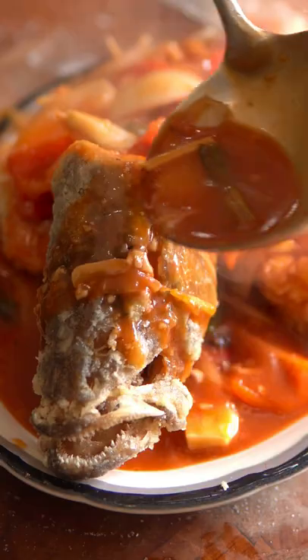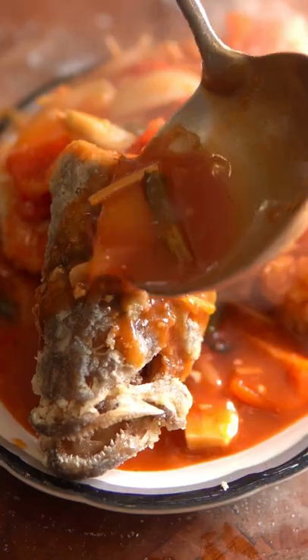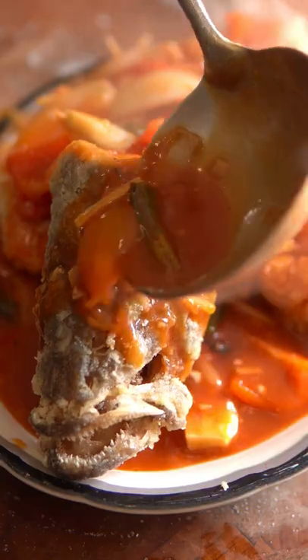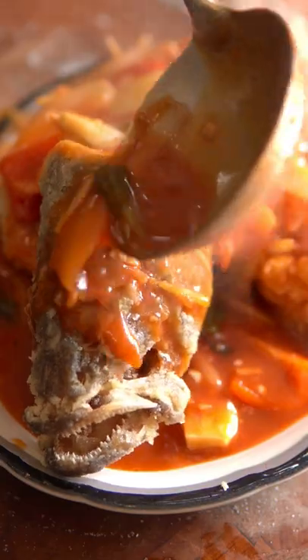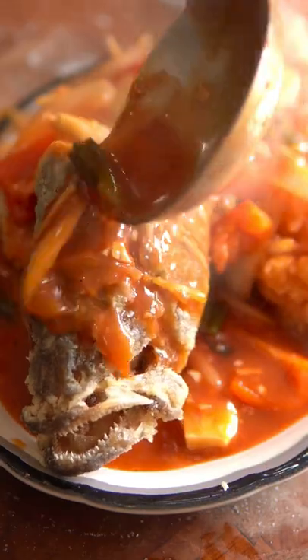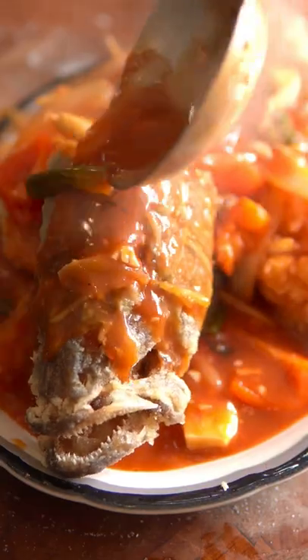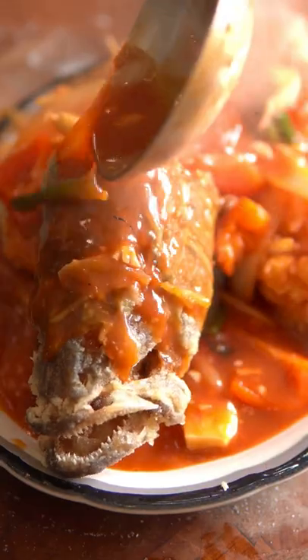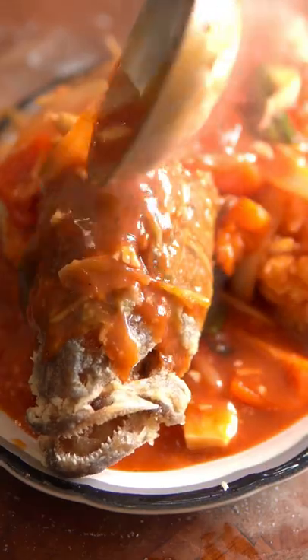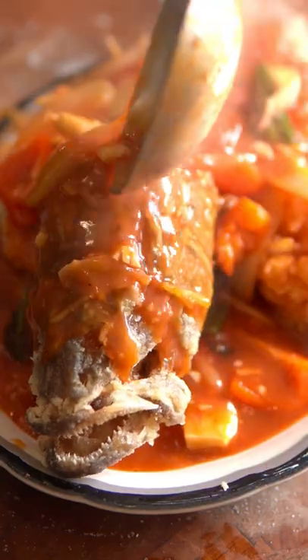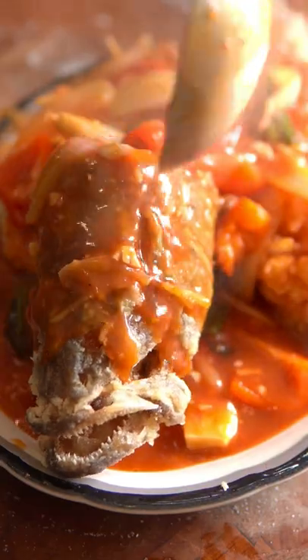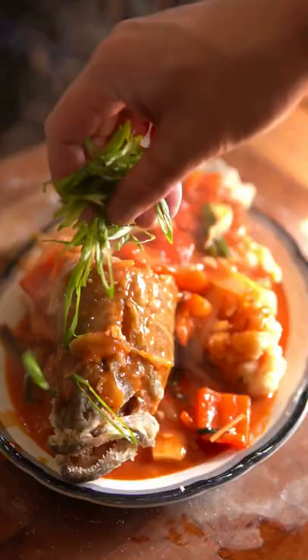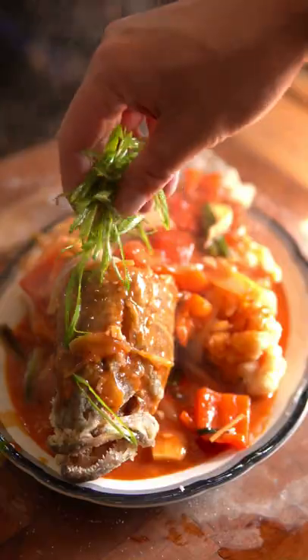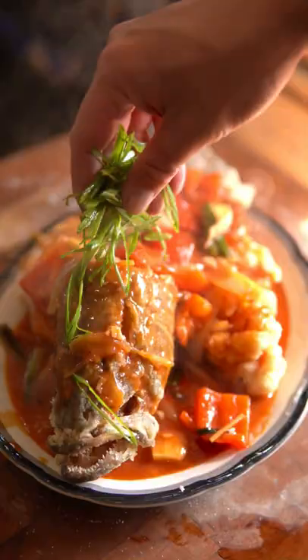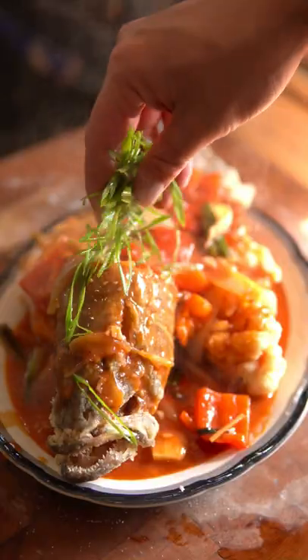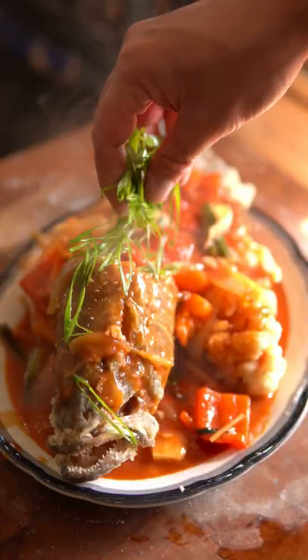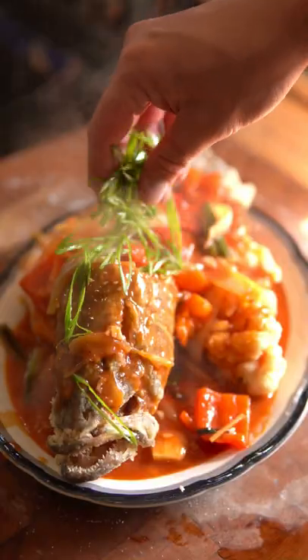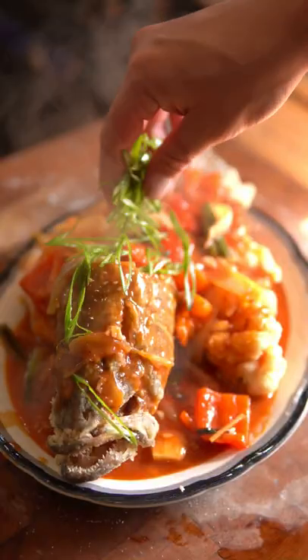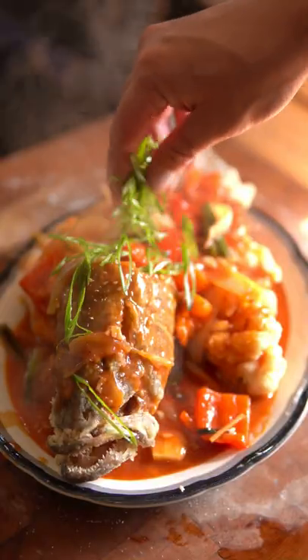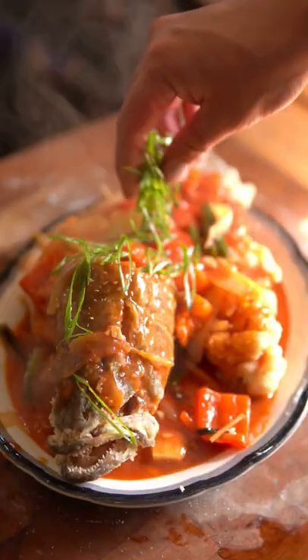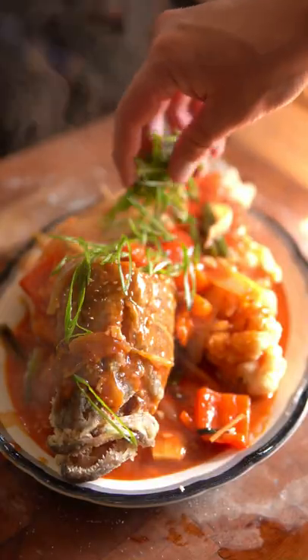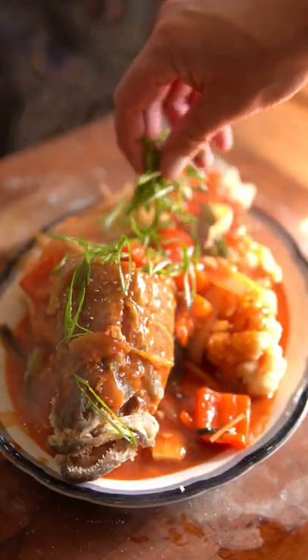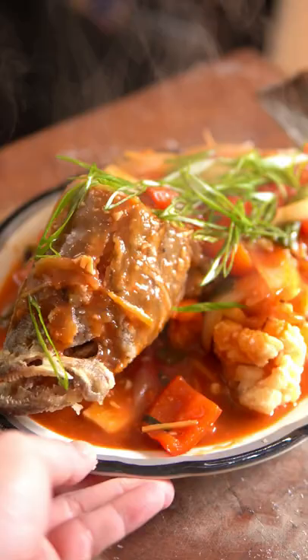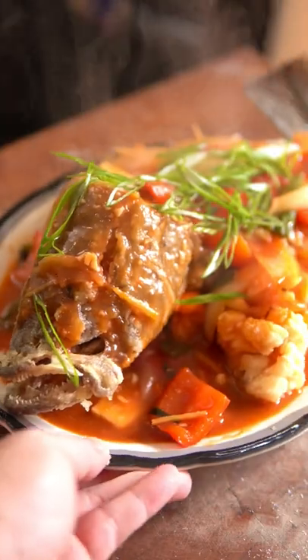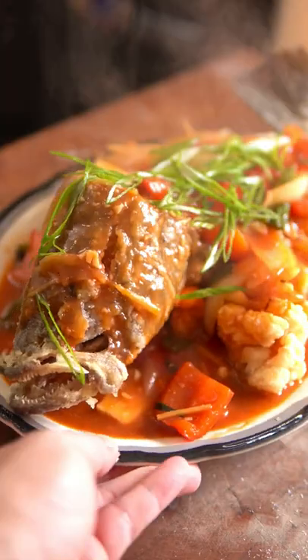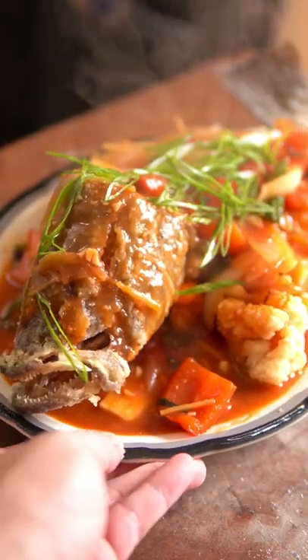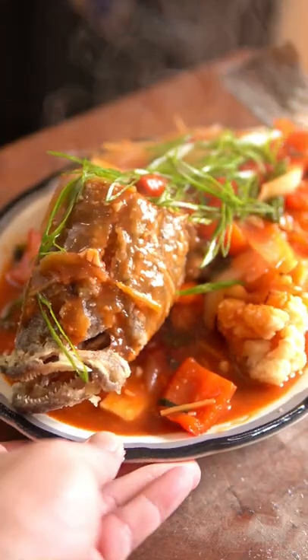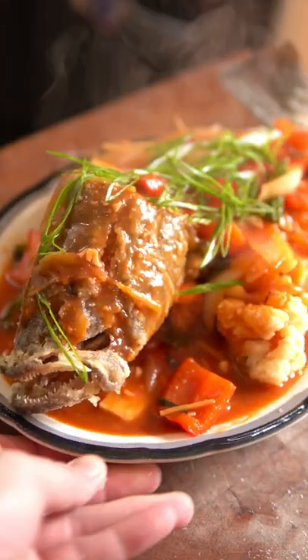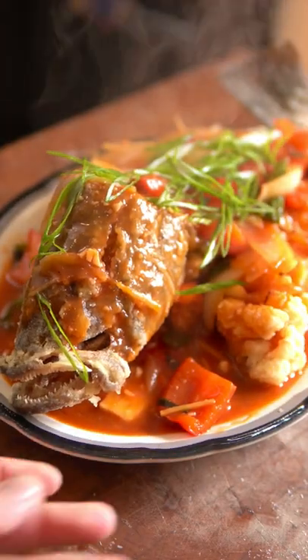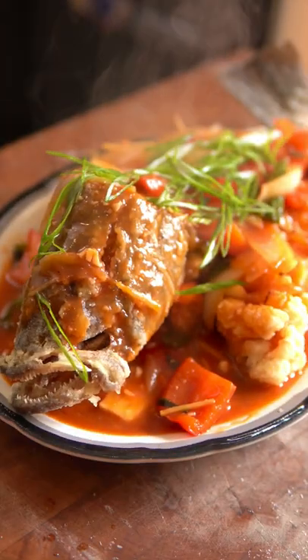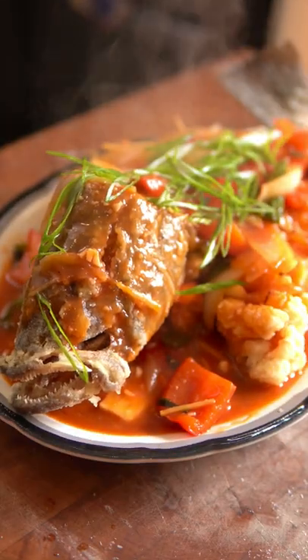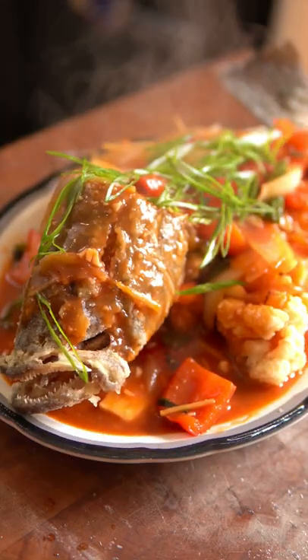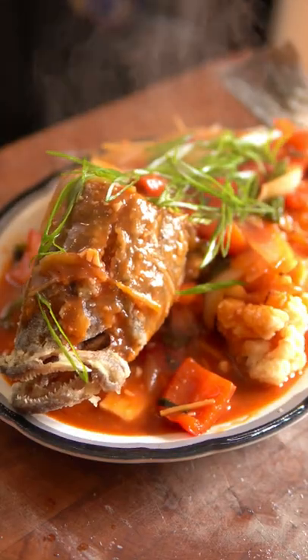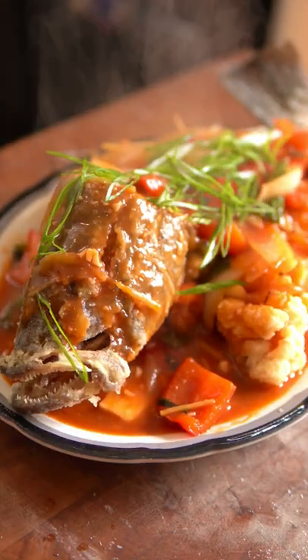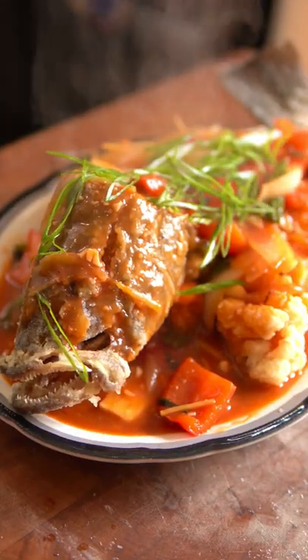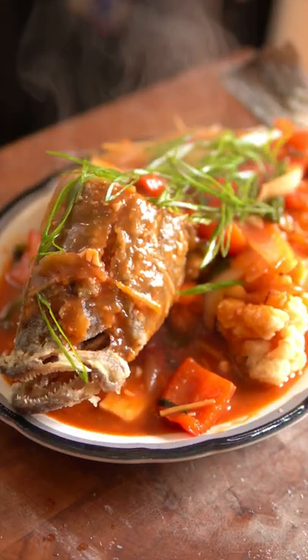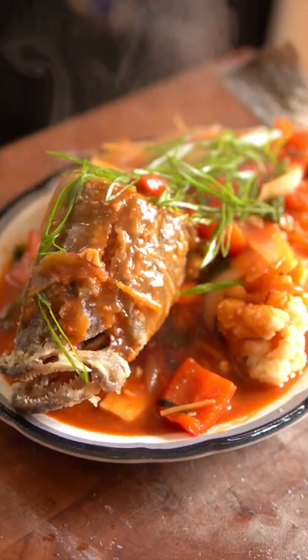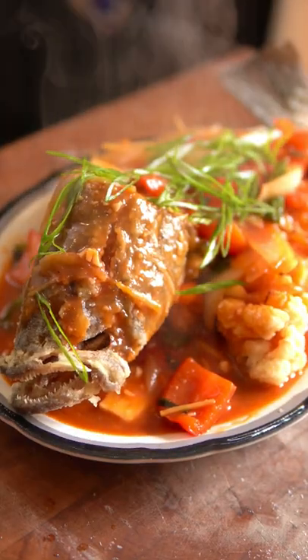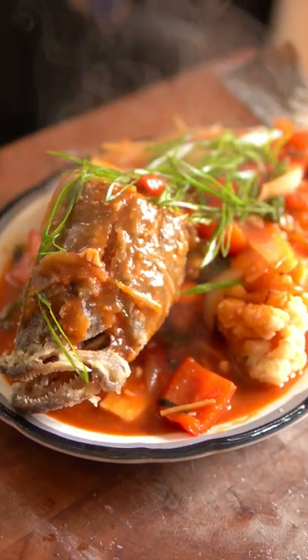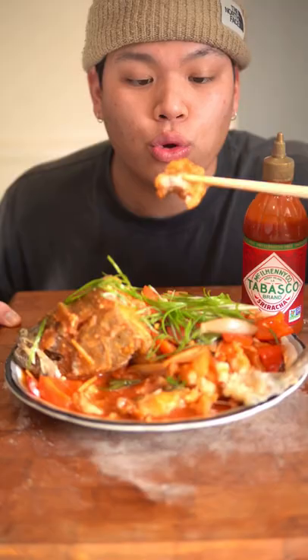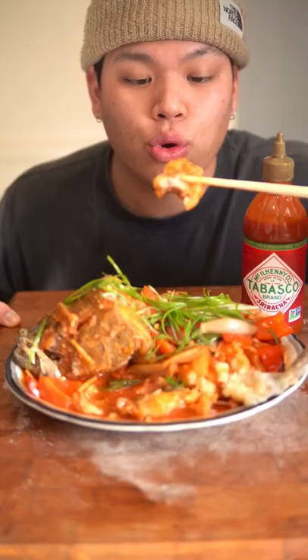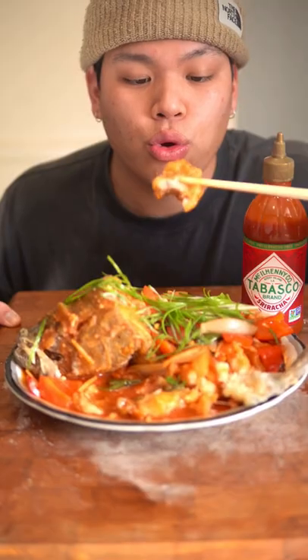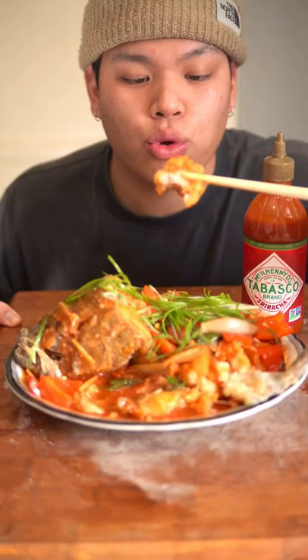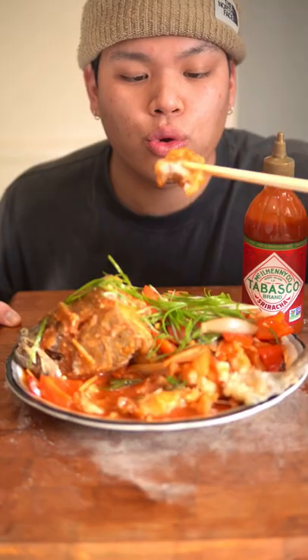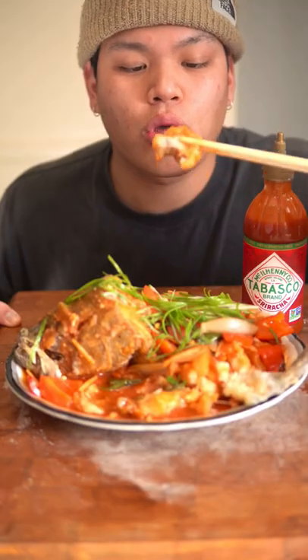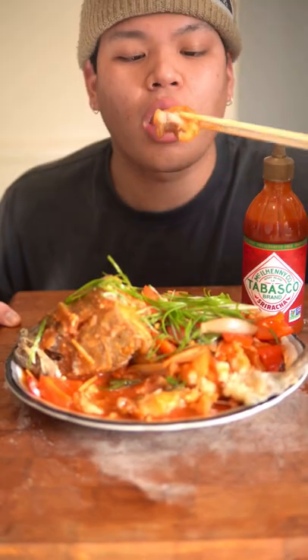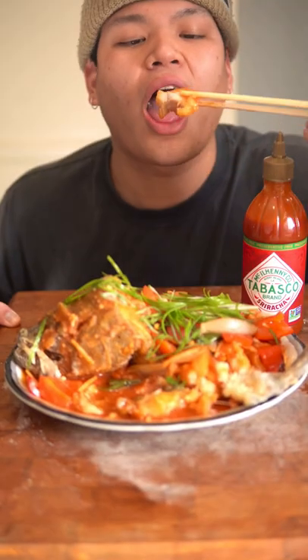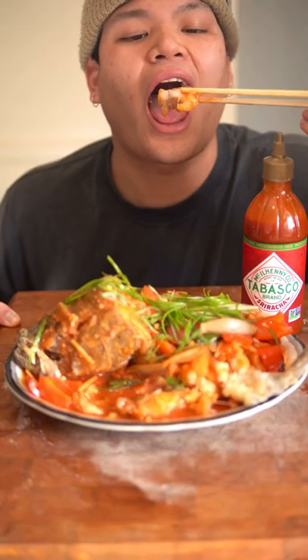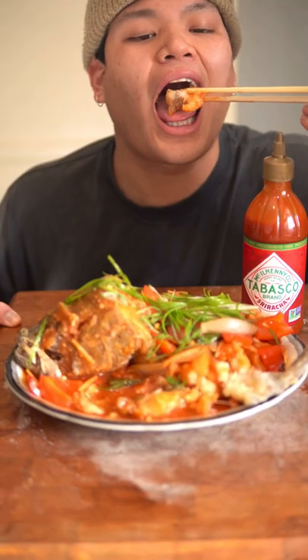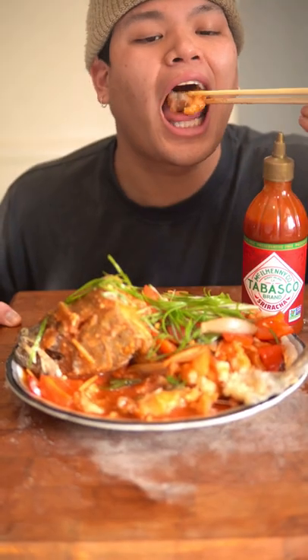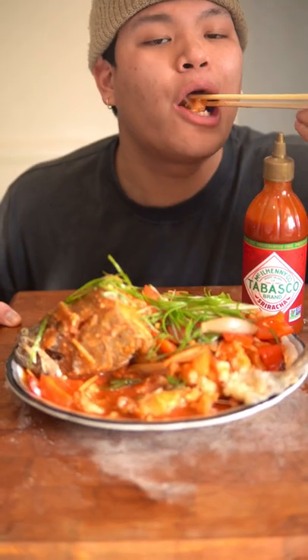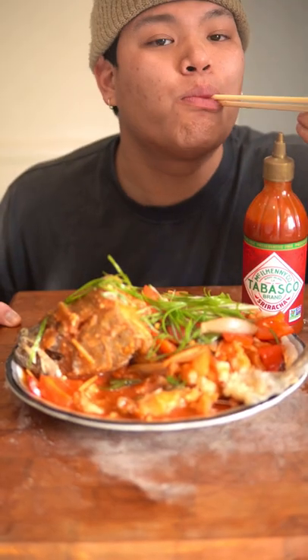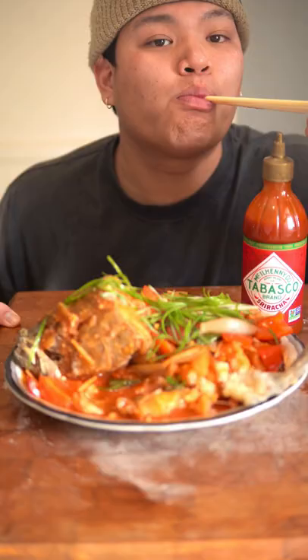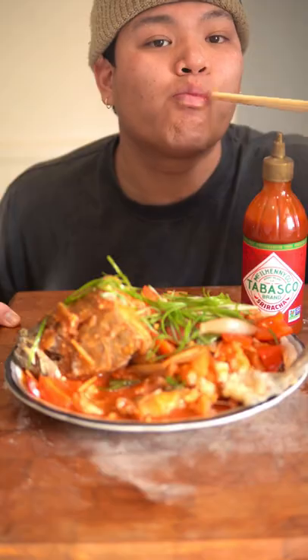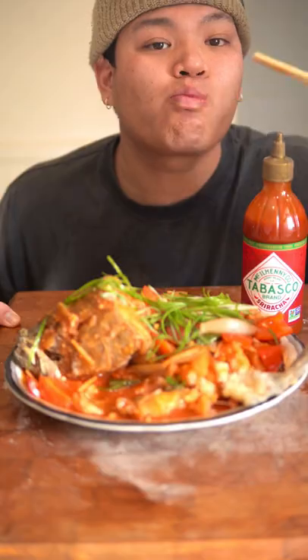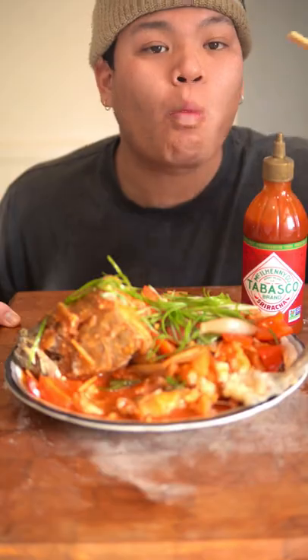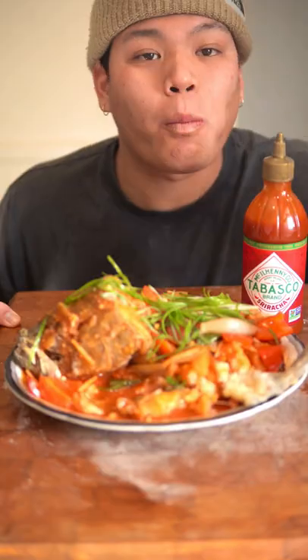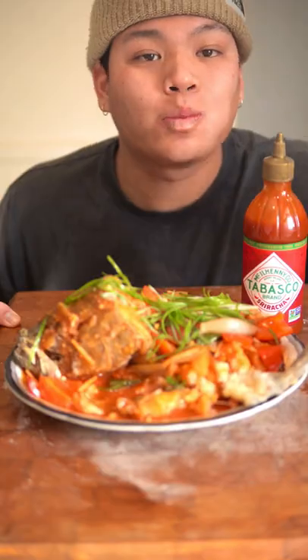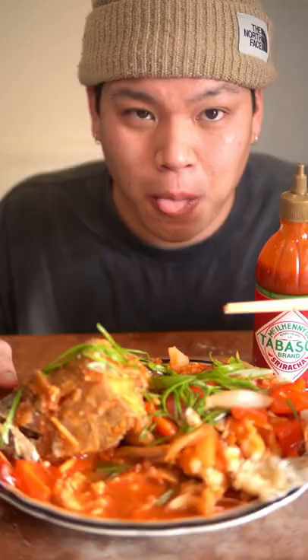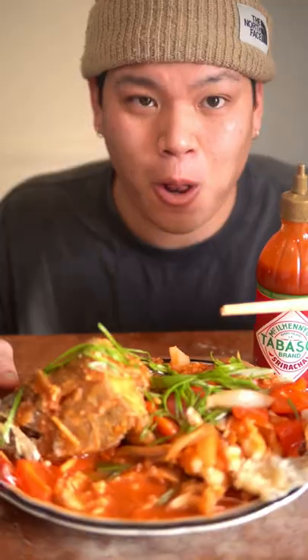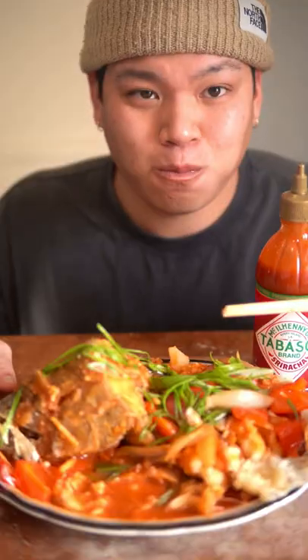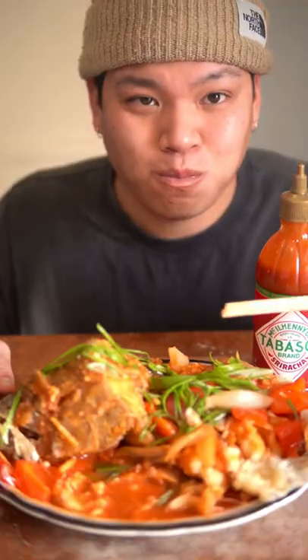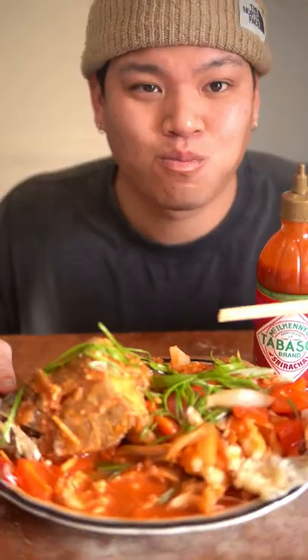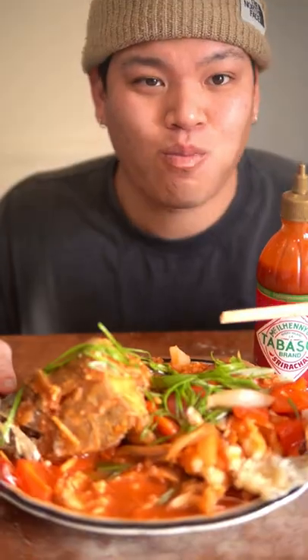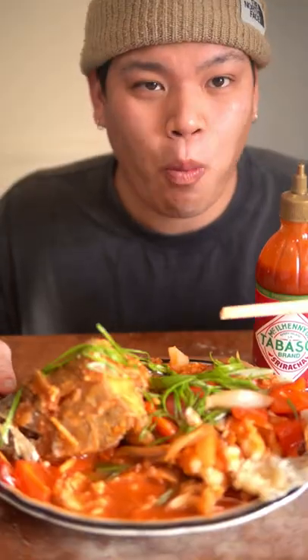Sweet and sour fish. I know Chinese New Year just passed, but this recipe was so good that it's worth making for any occasion.